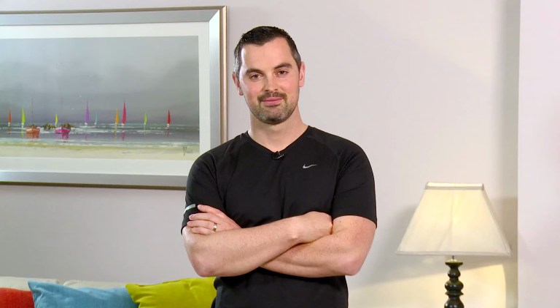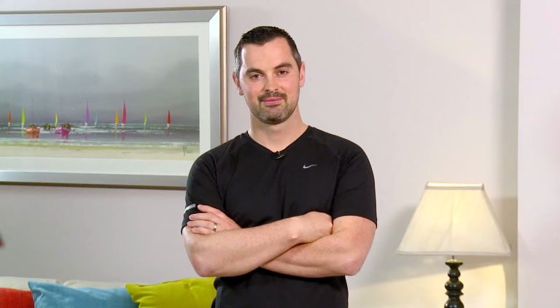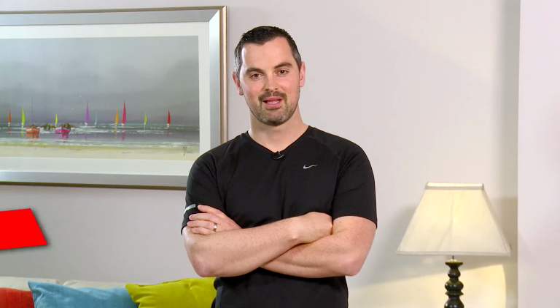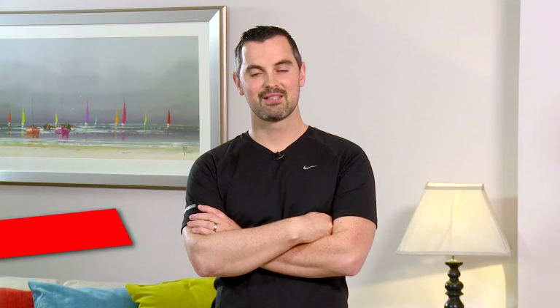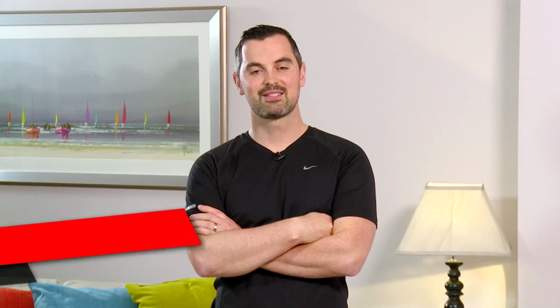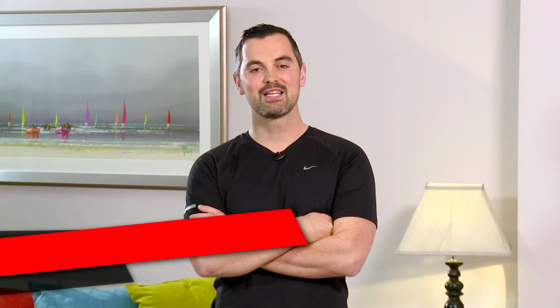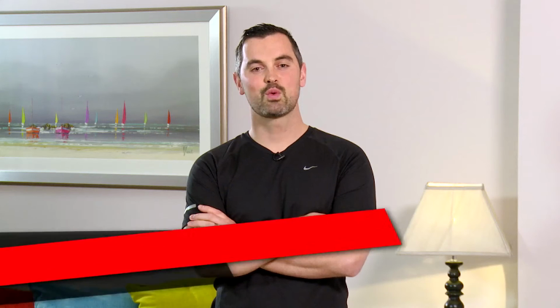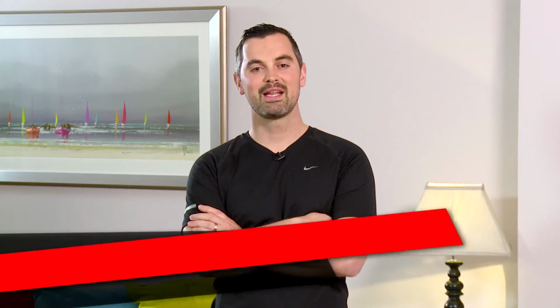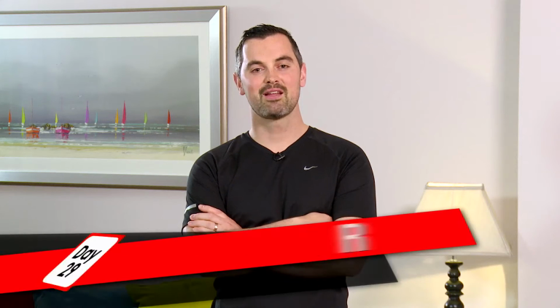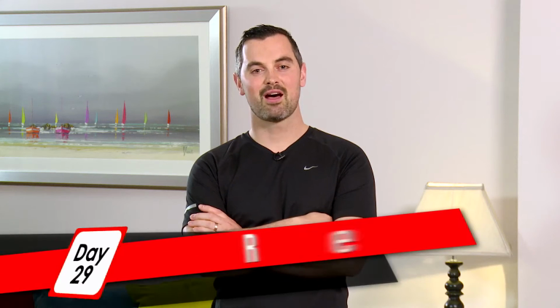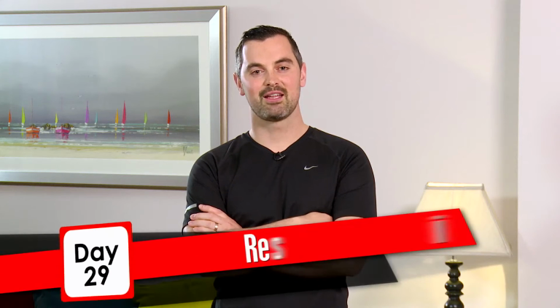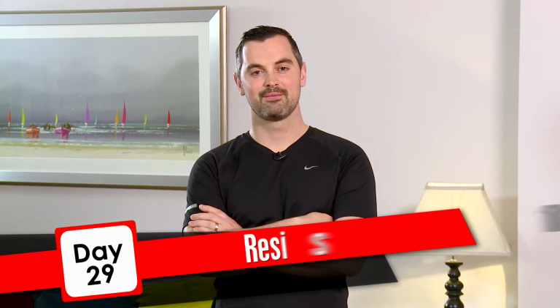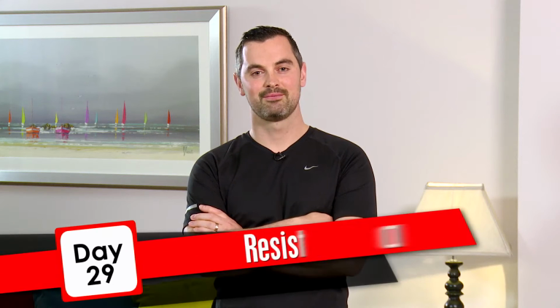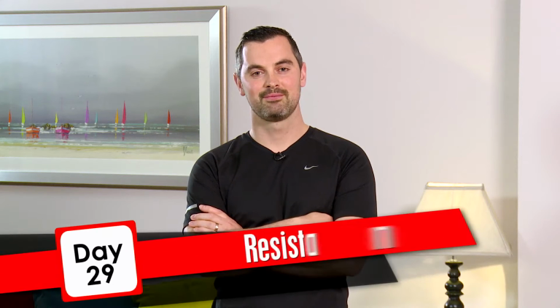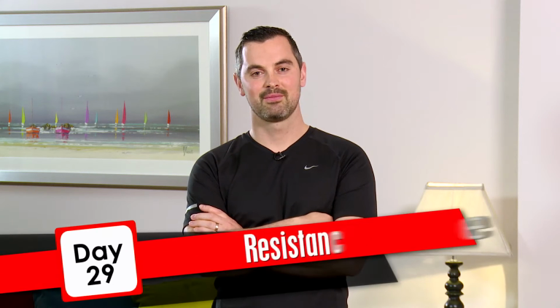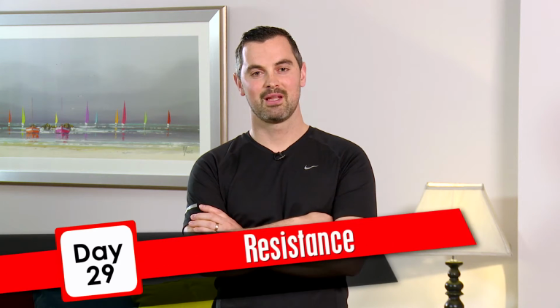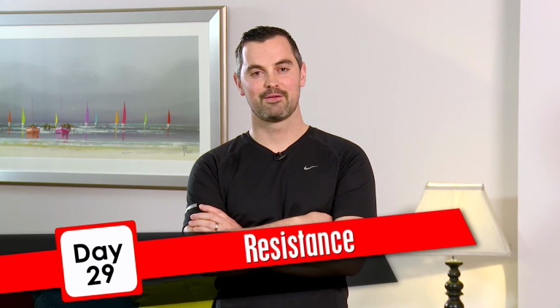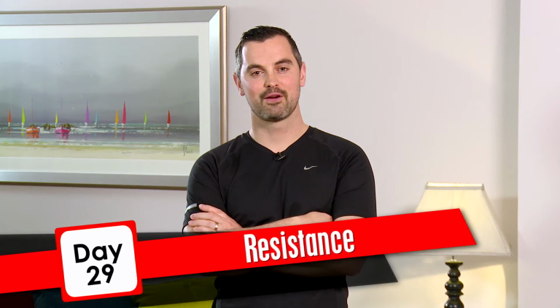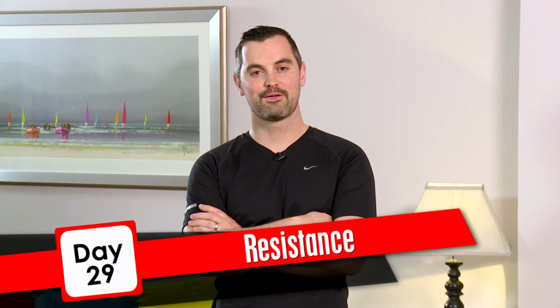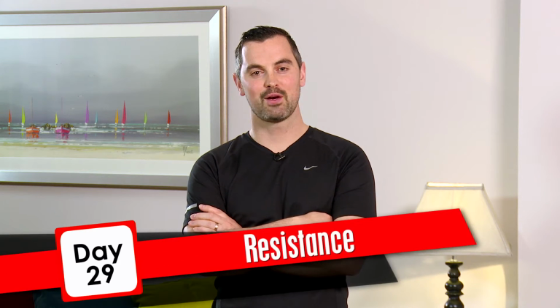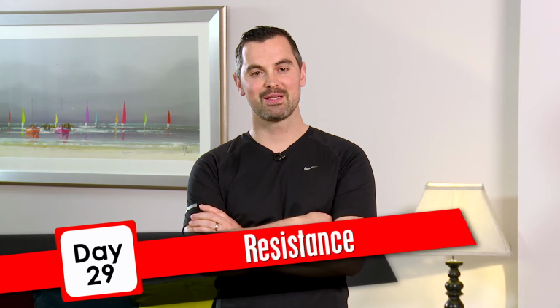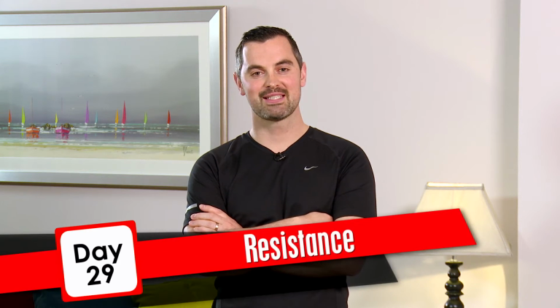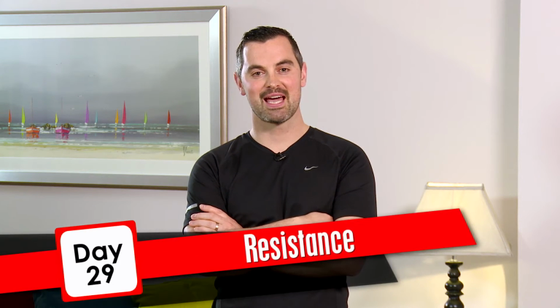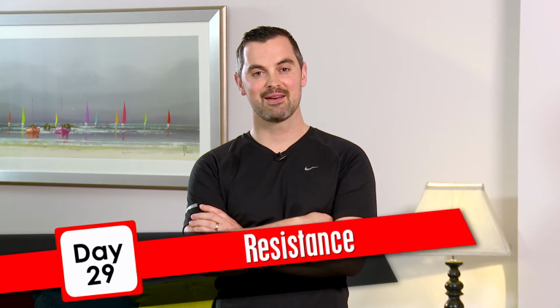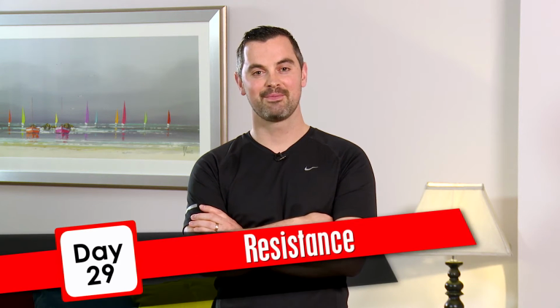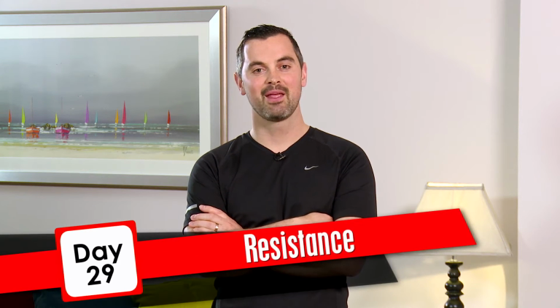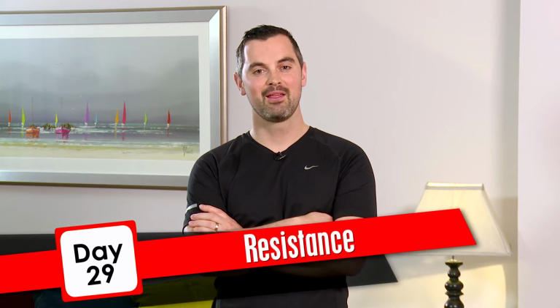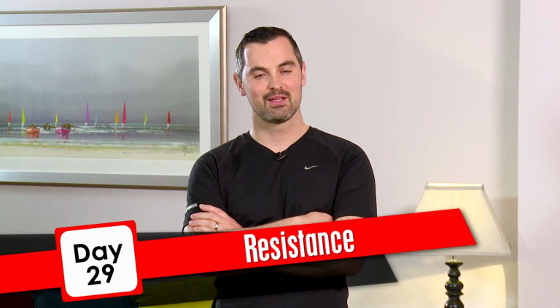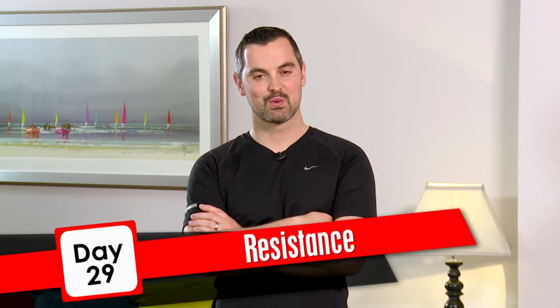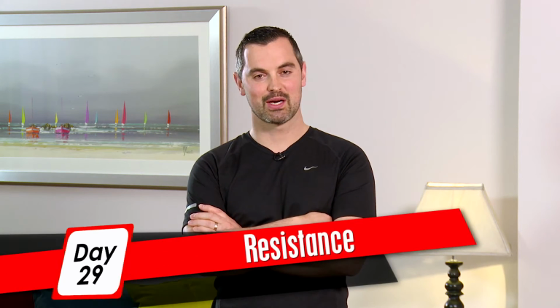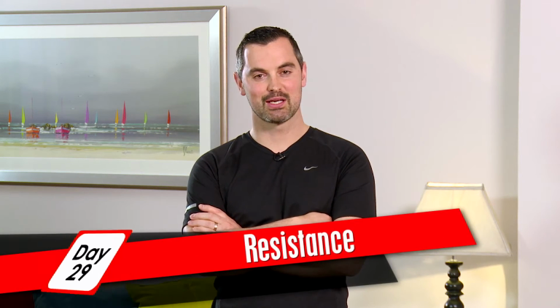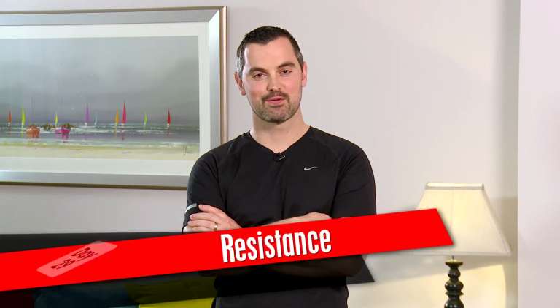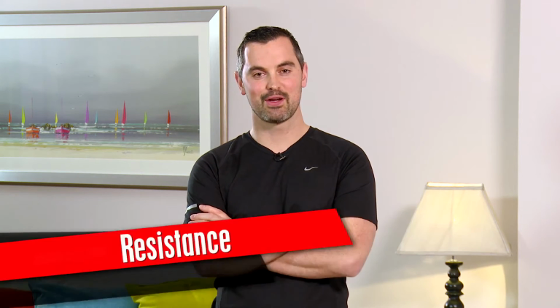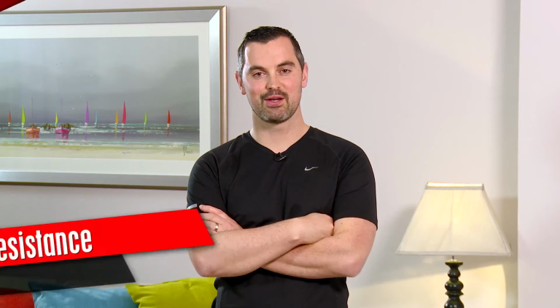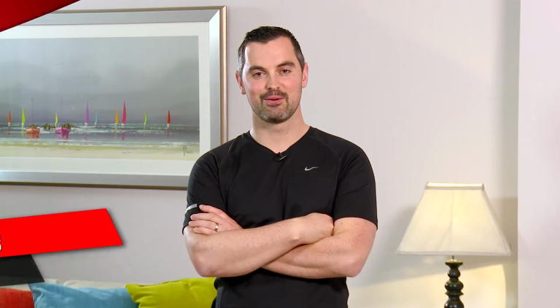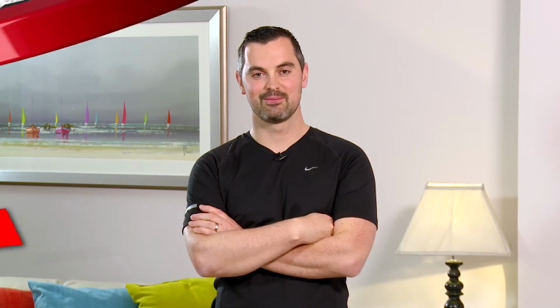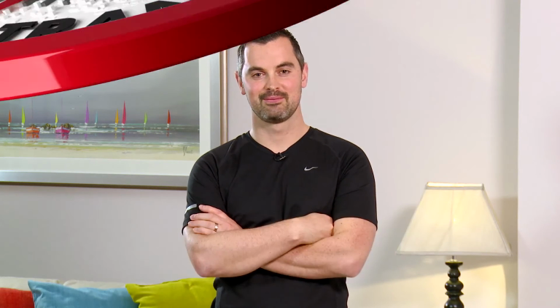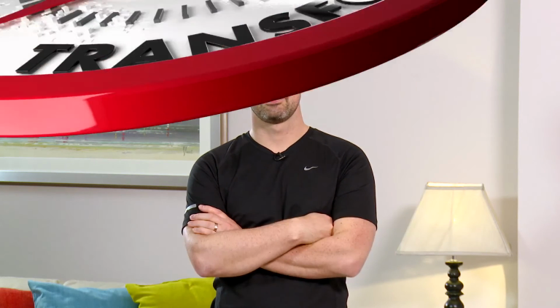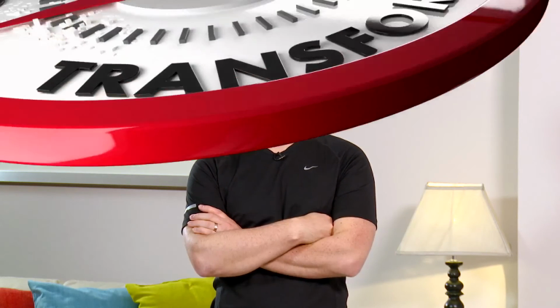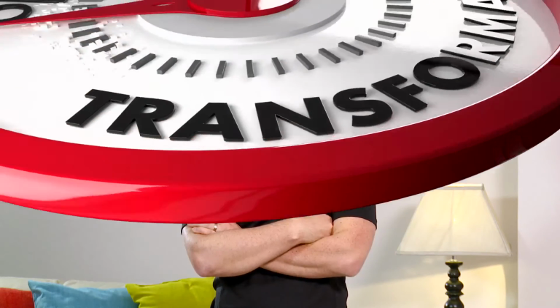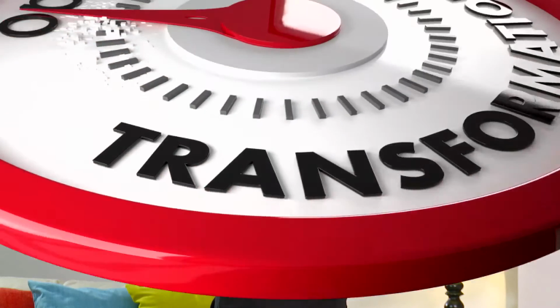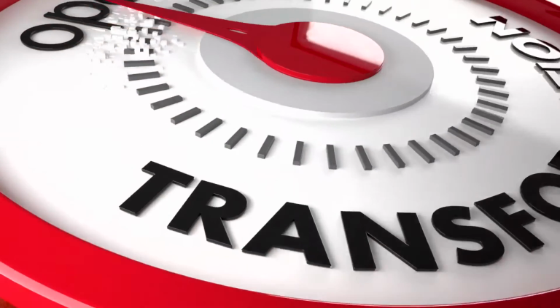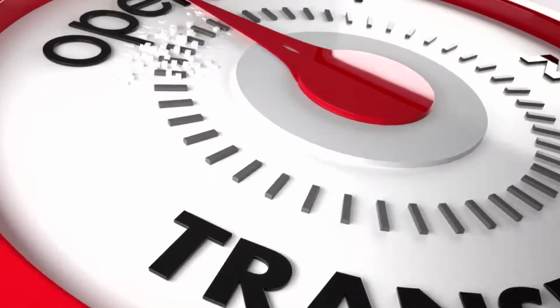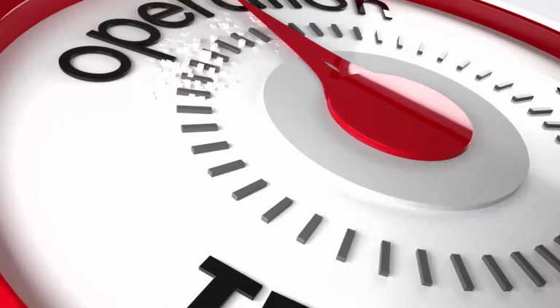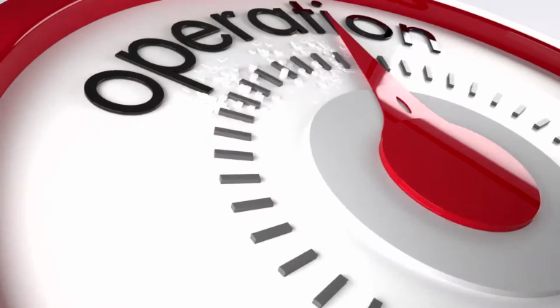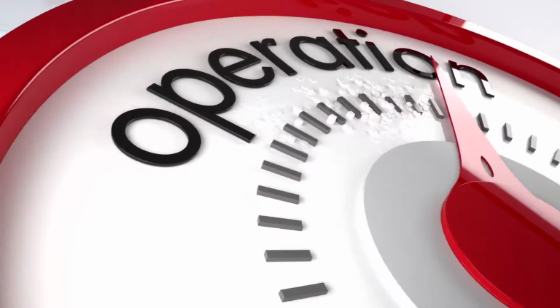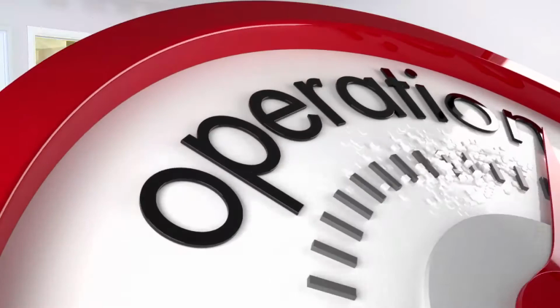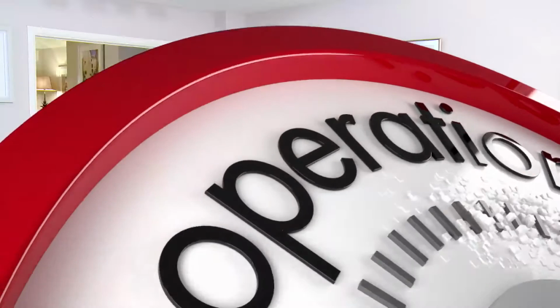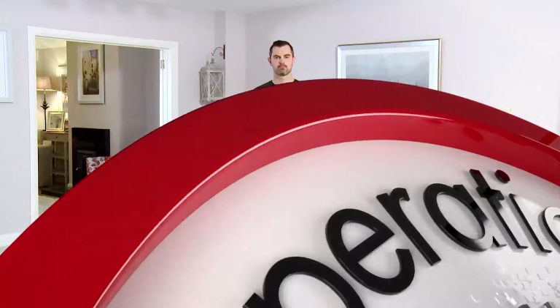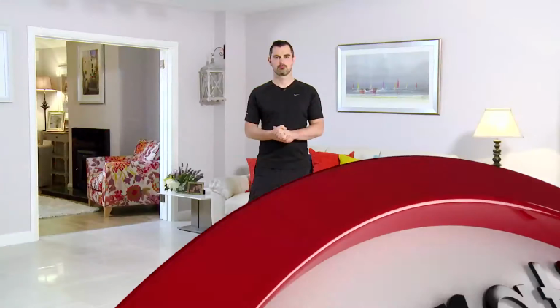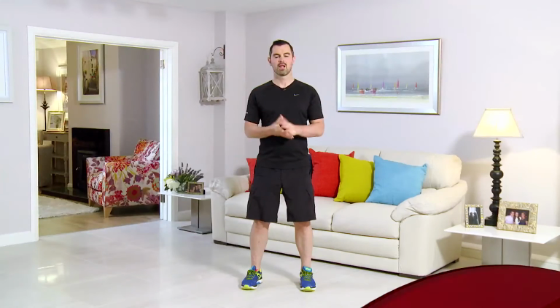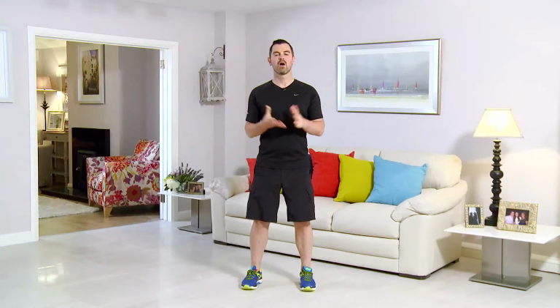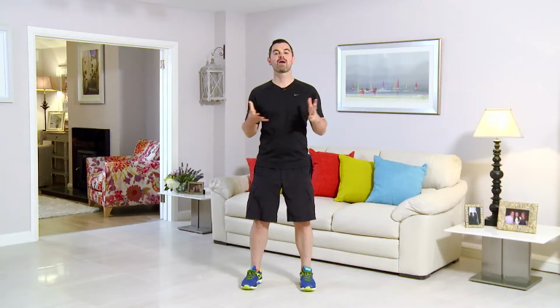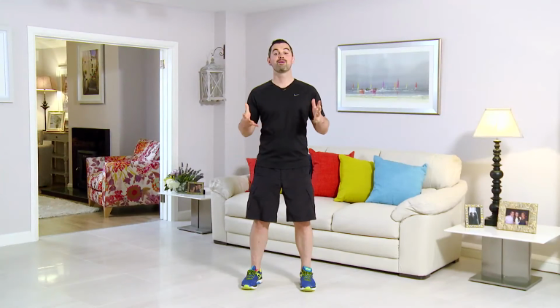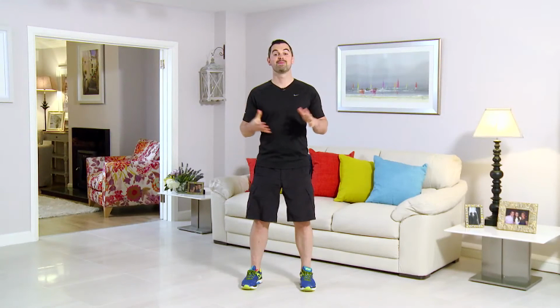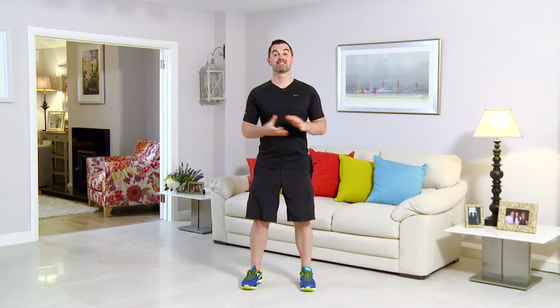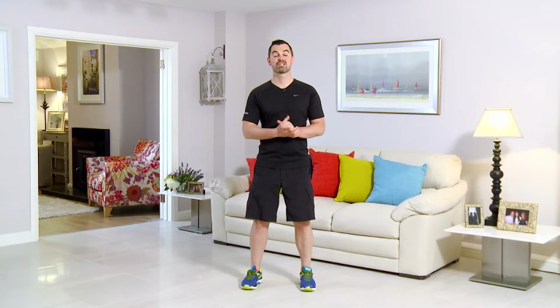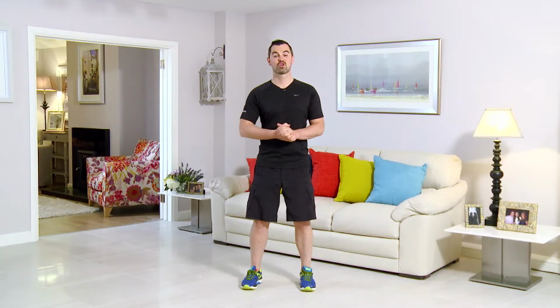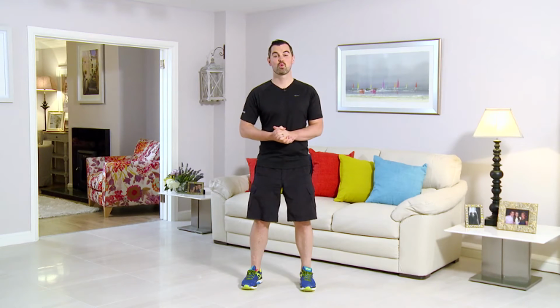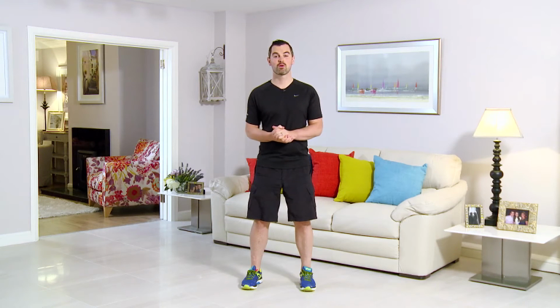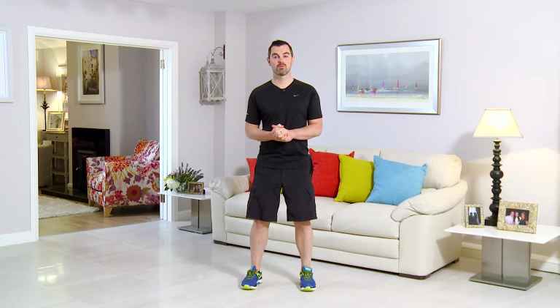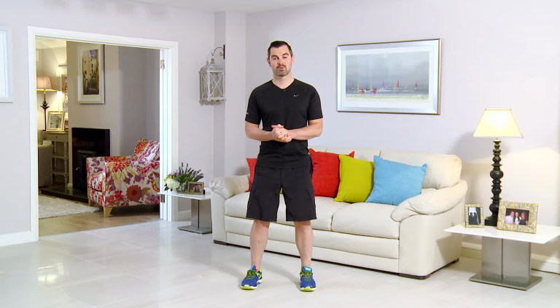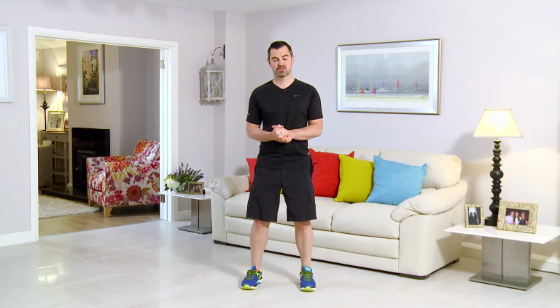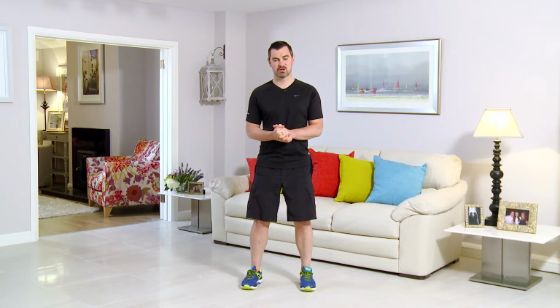It's day 29. If you're following Dan, this workout's for you. Okay, let's get your warm-up done.